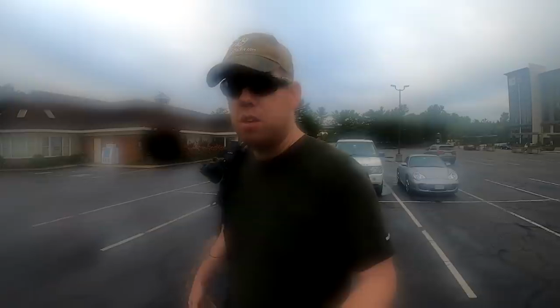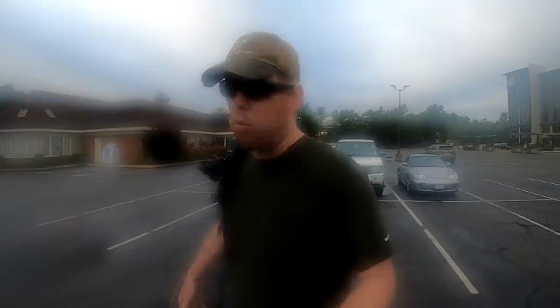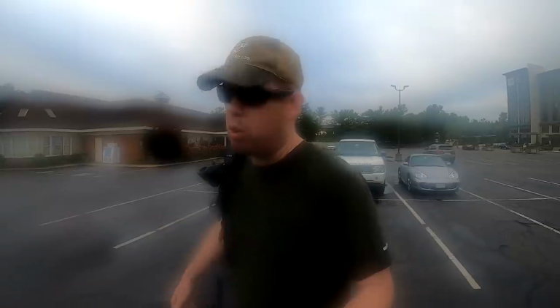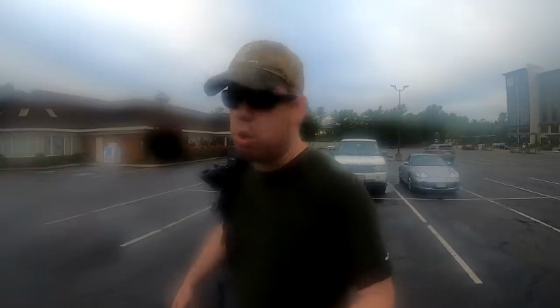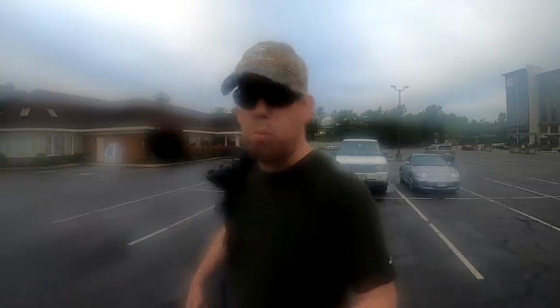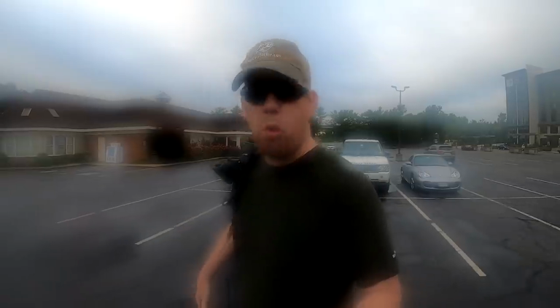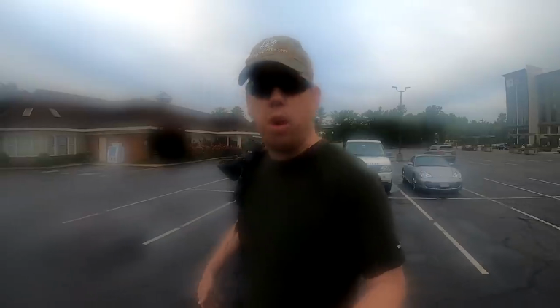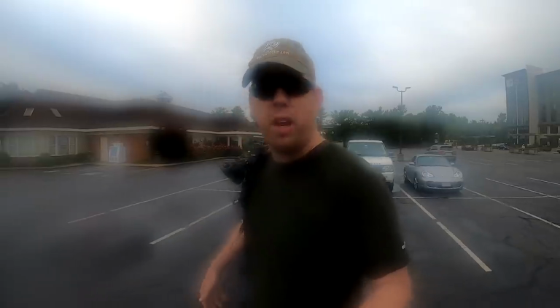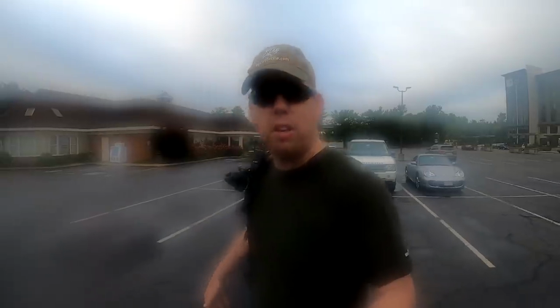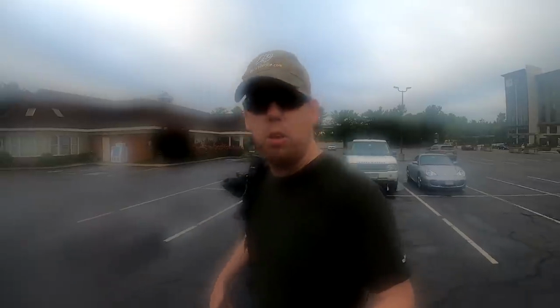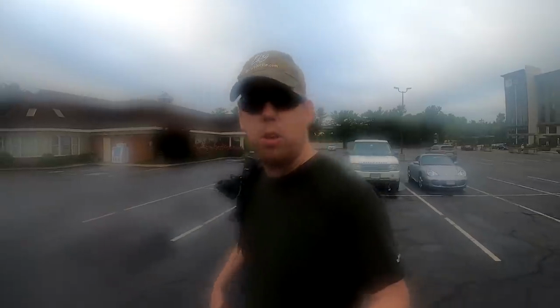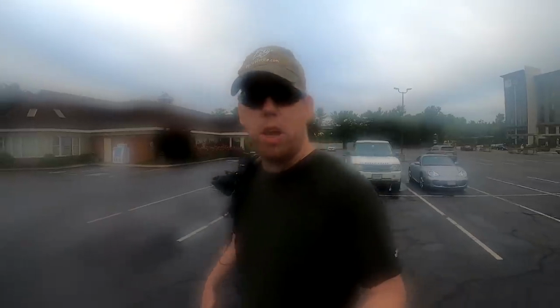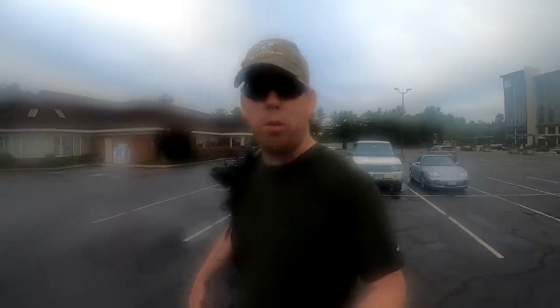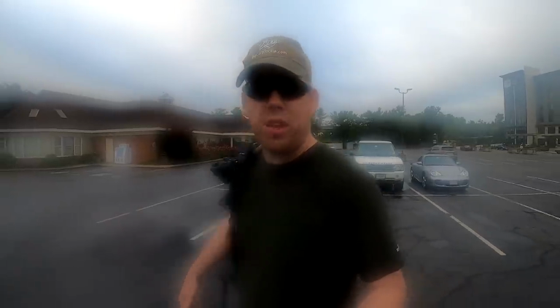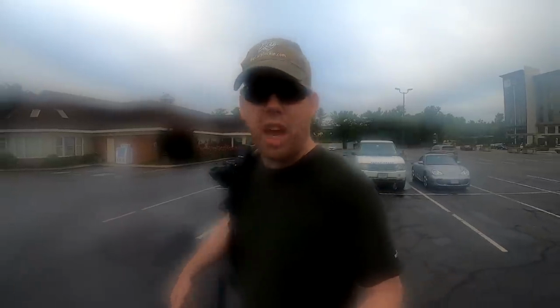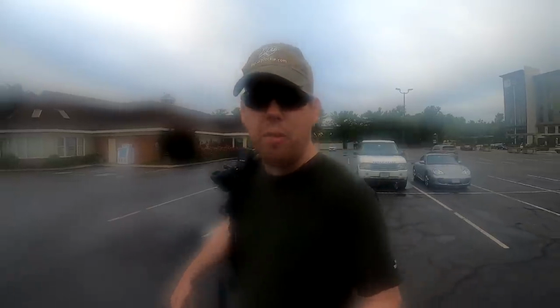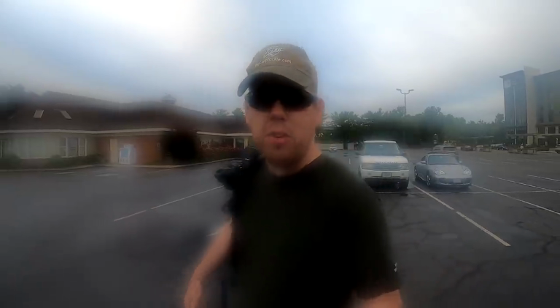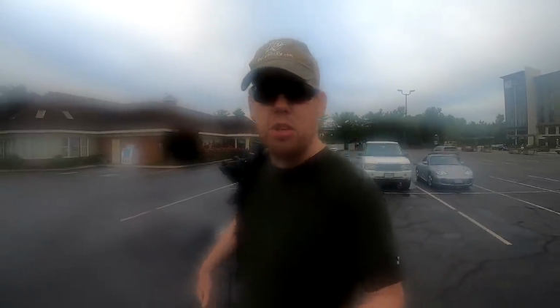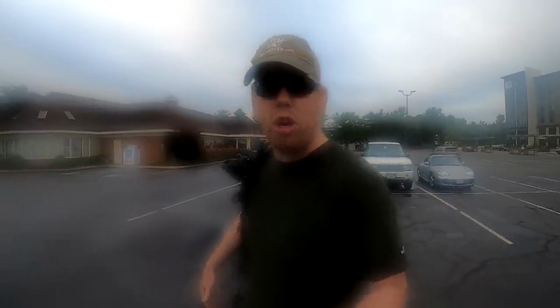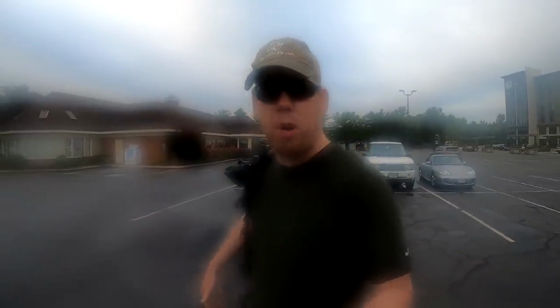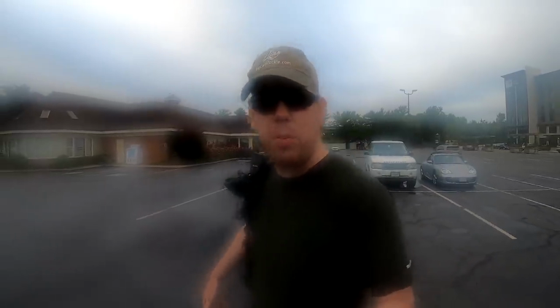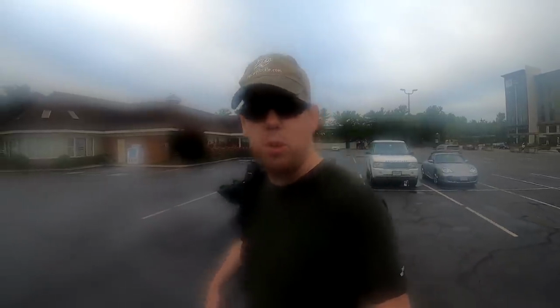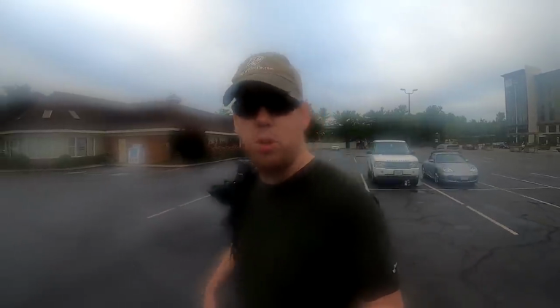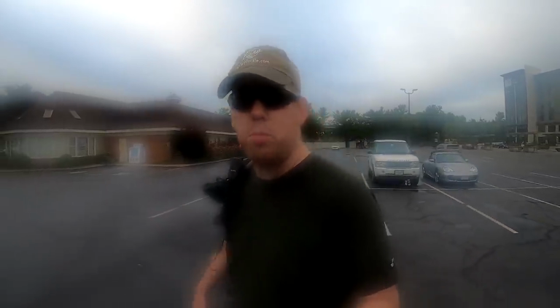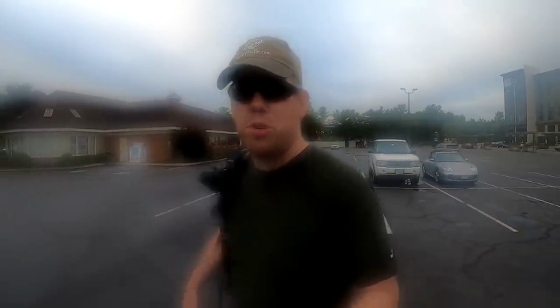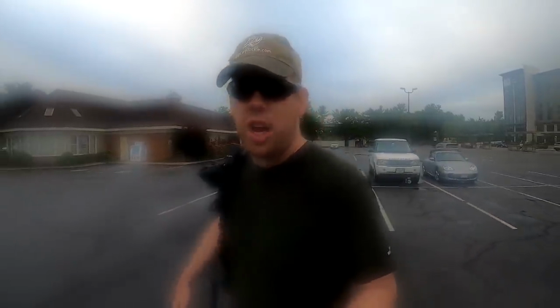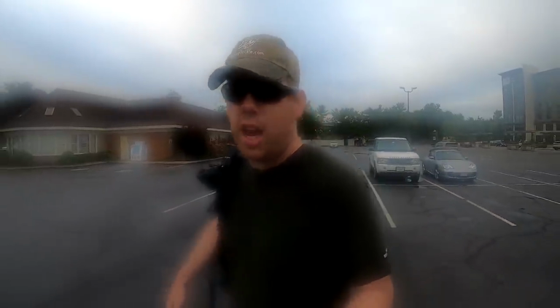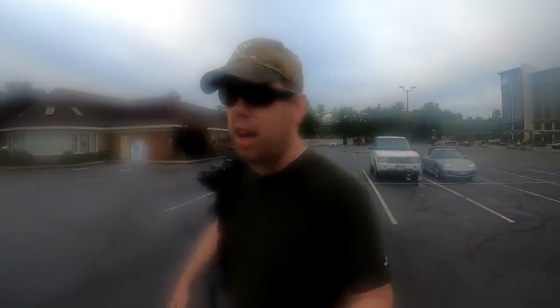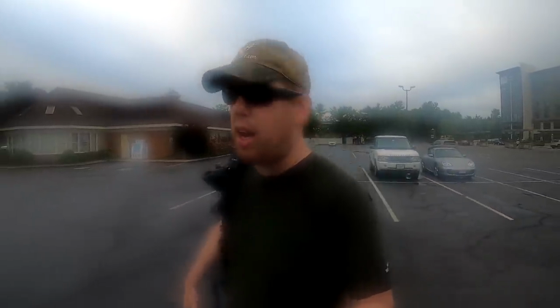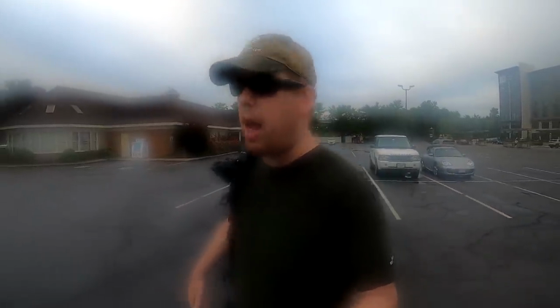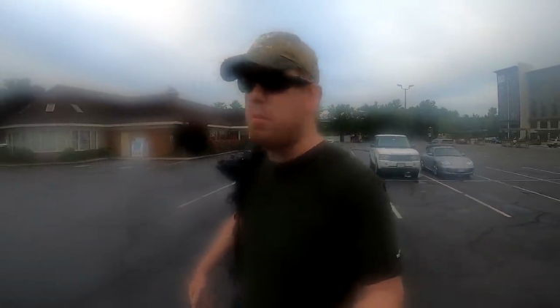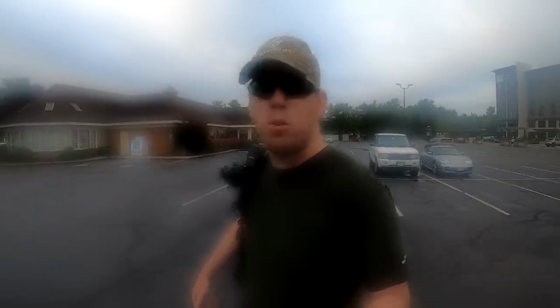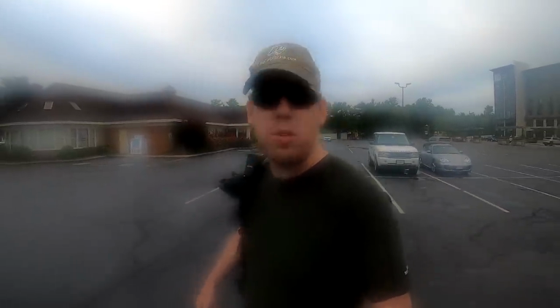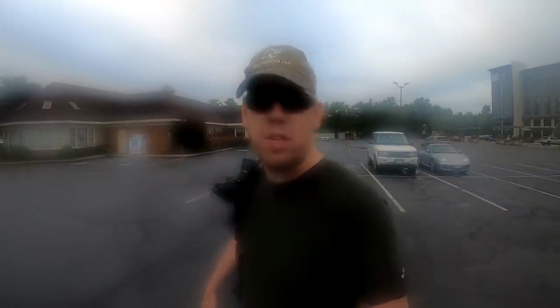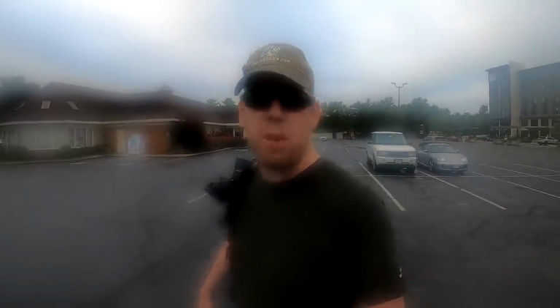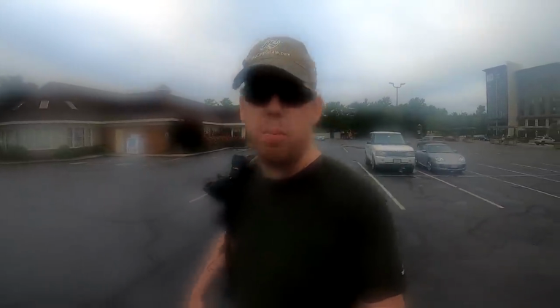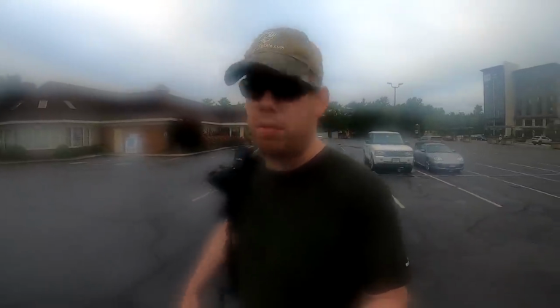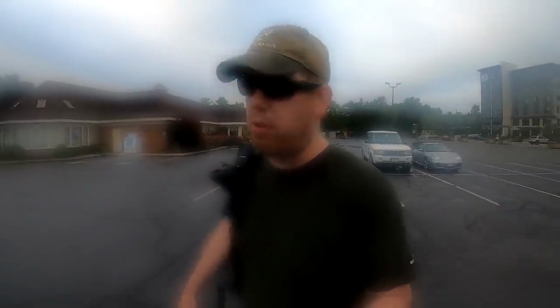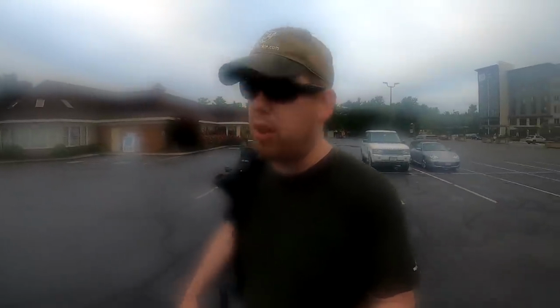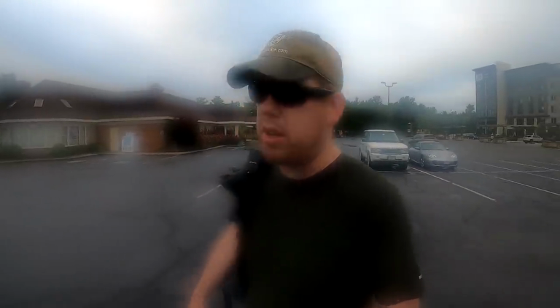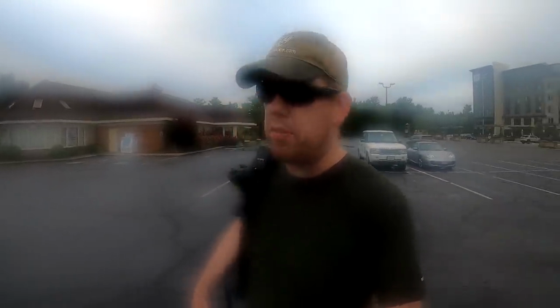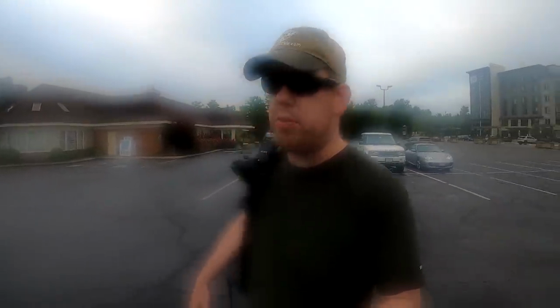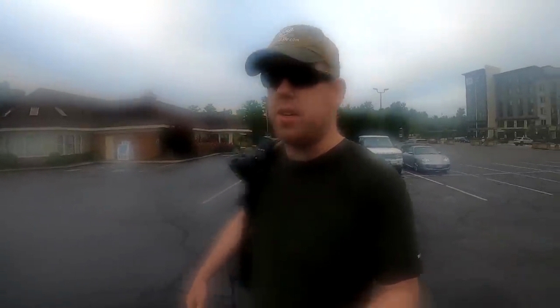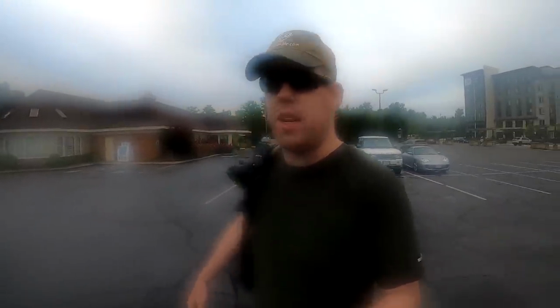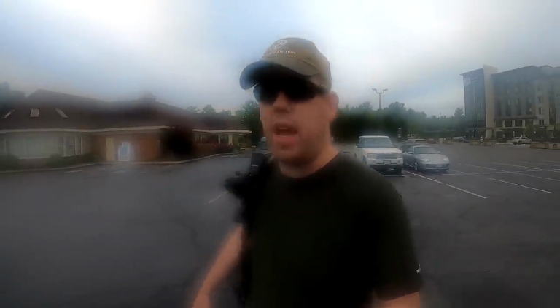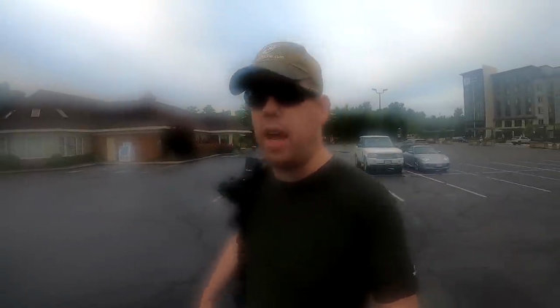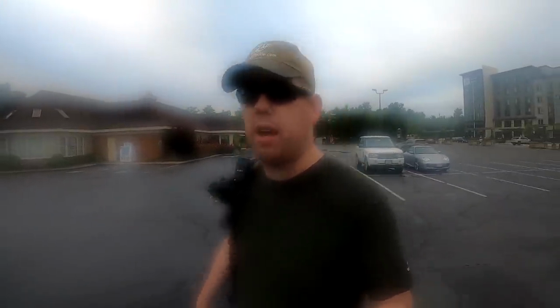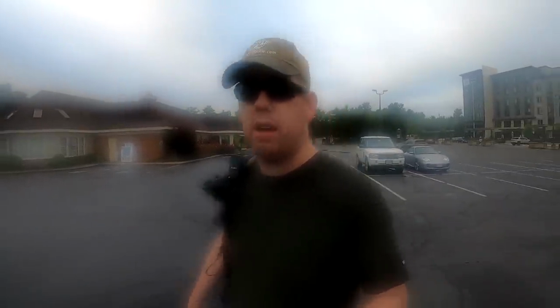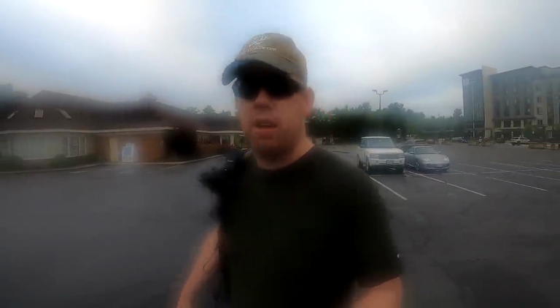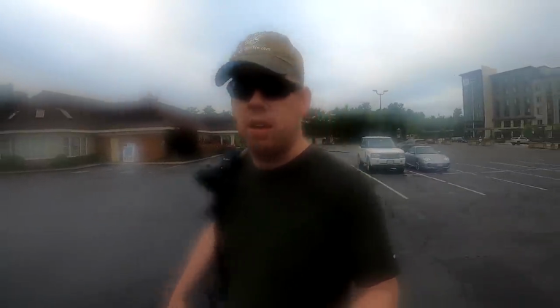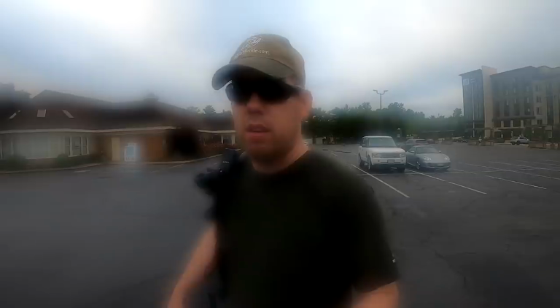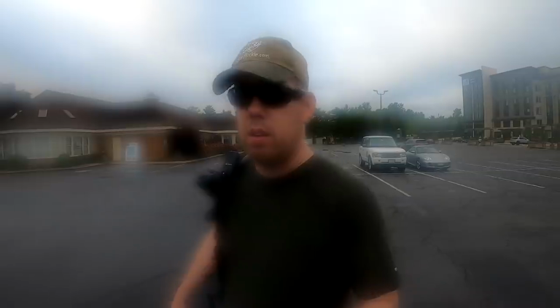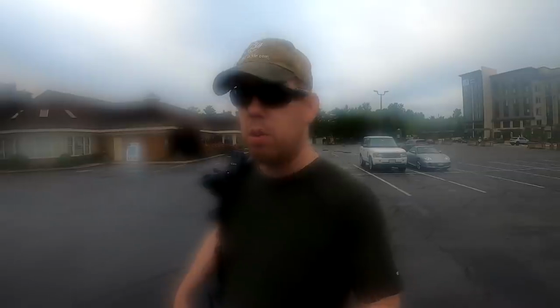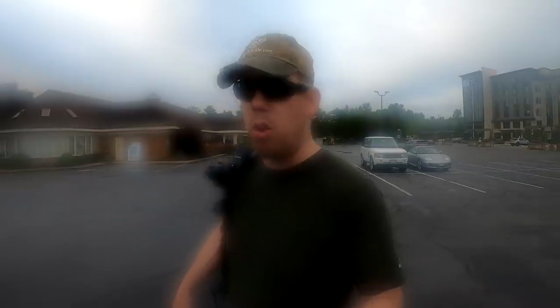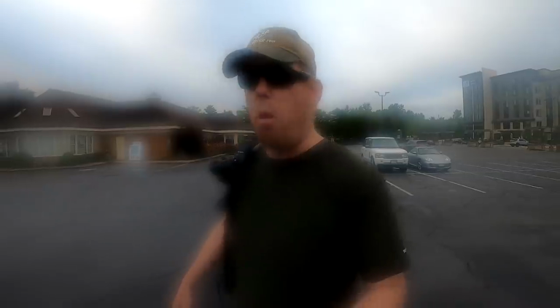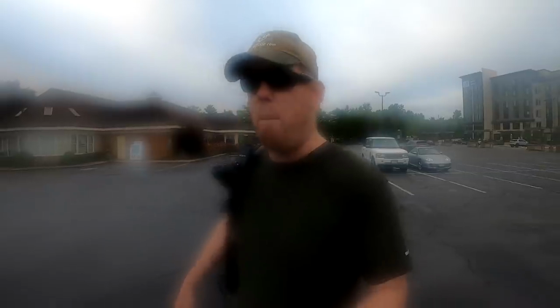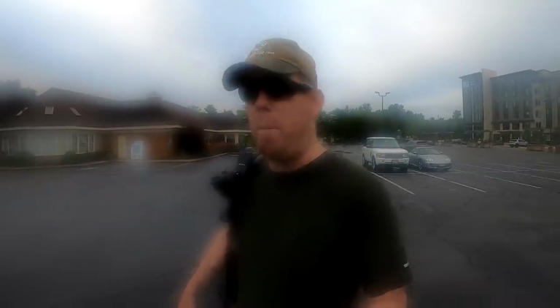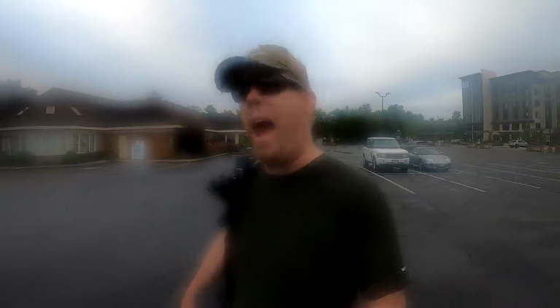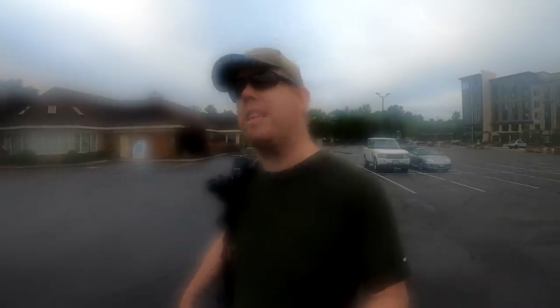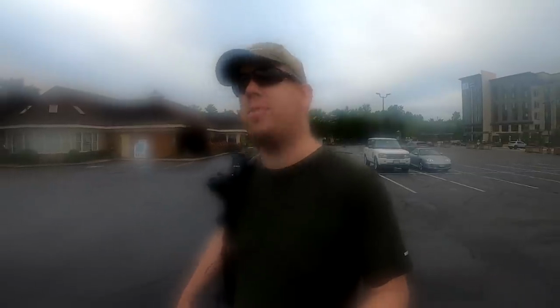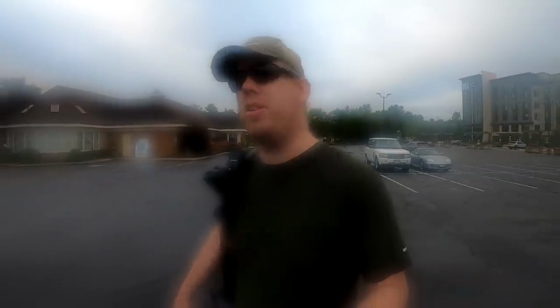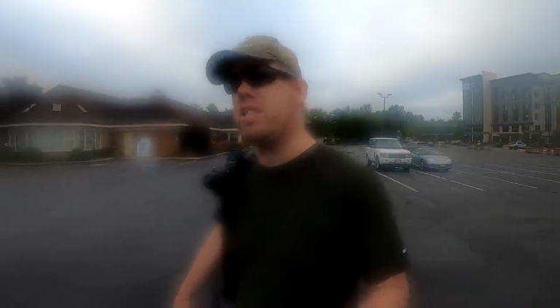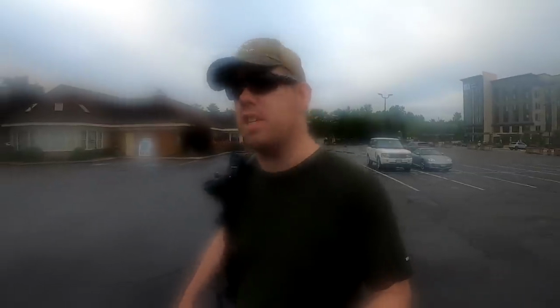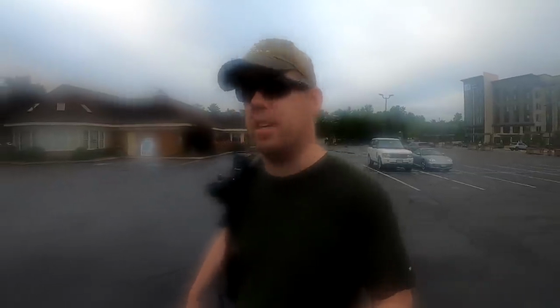Good morning. Luke here with the Catfish and Carp YouTube channel, and I'm doing something very different today — we're going bass fishing.